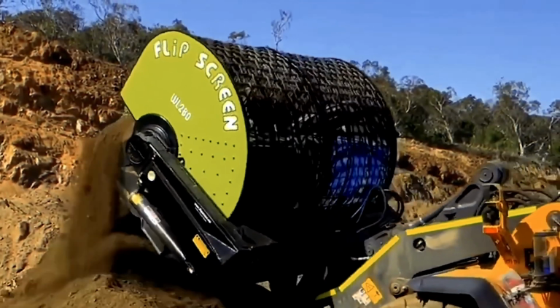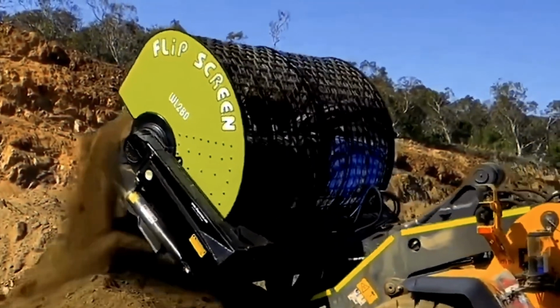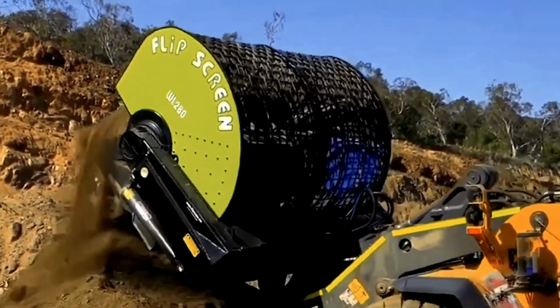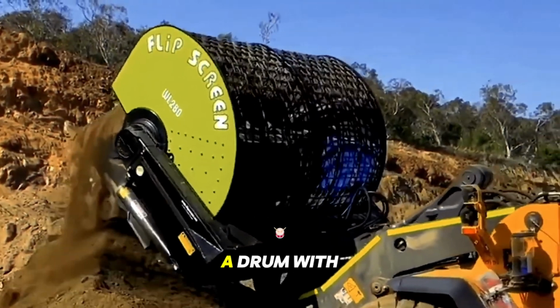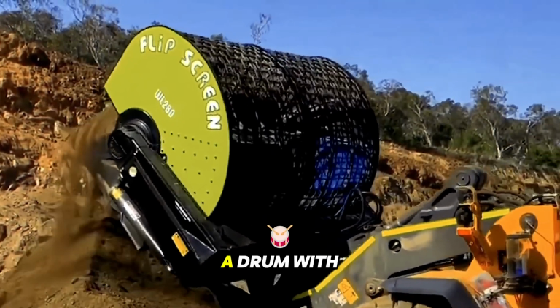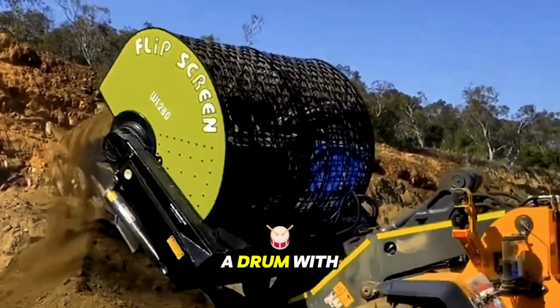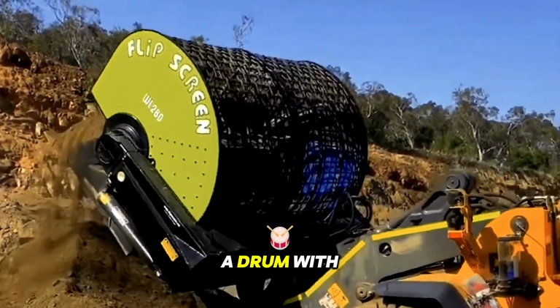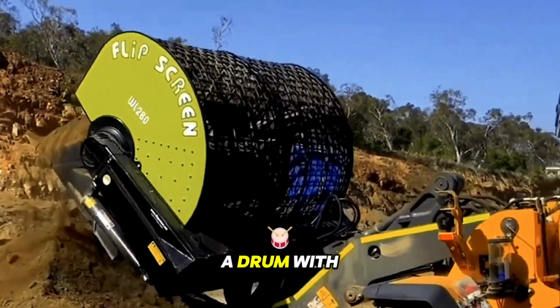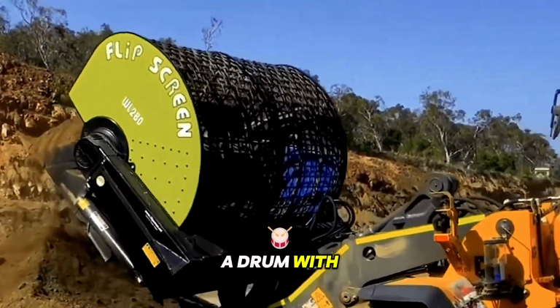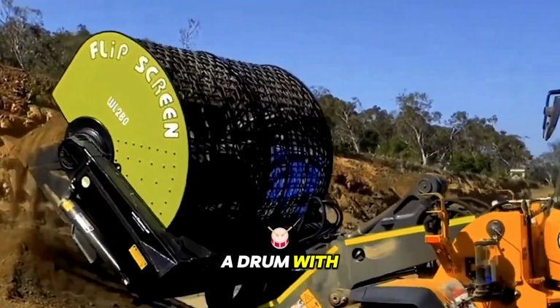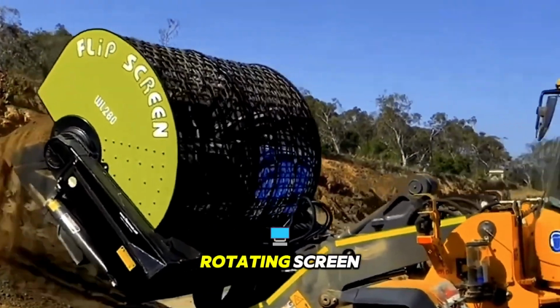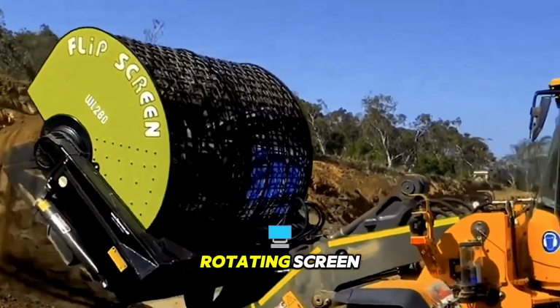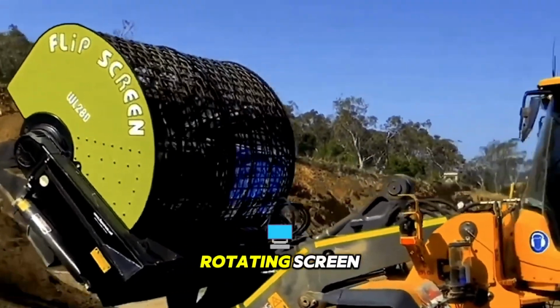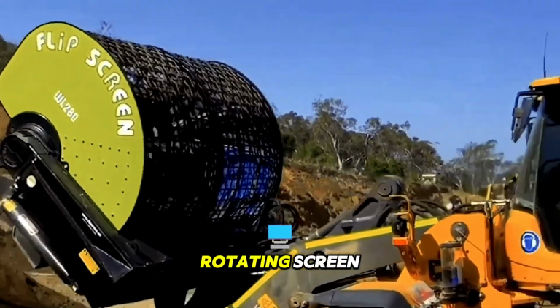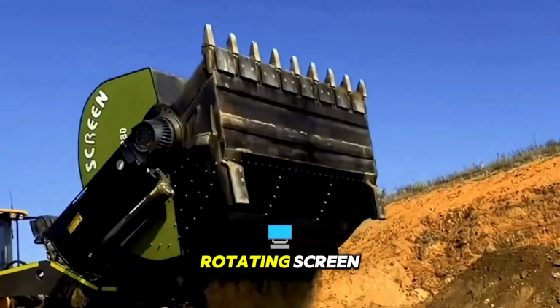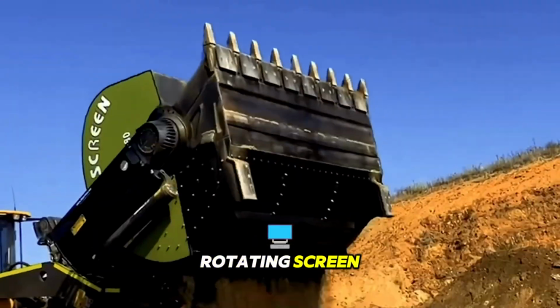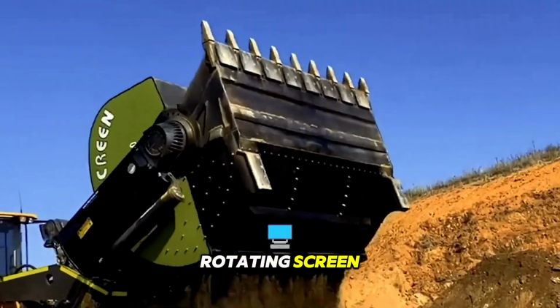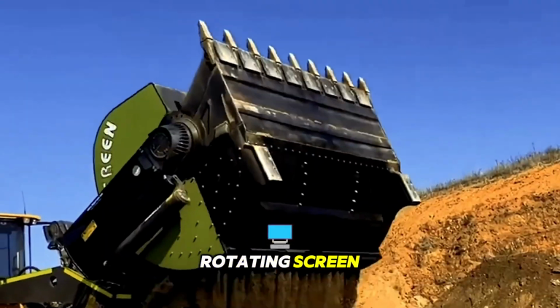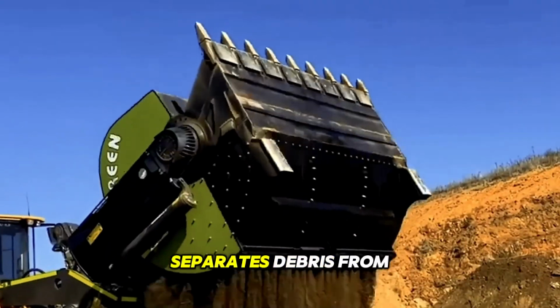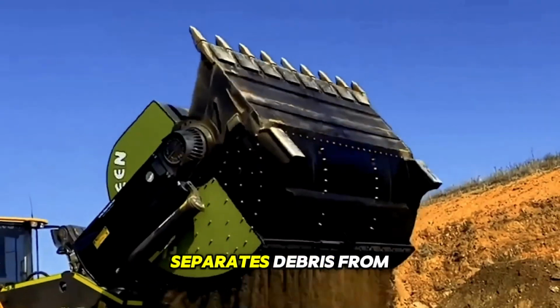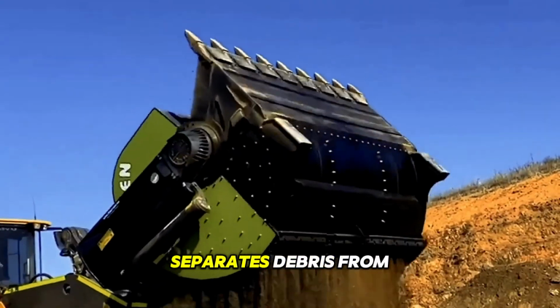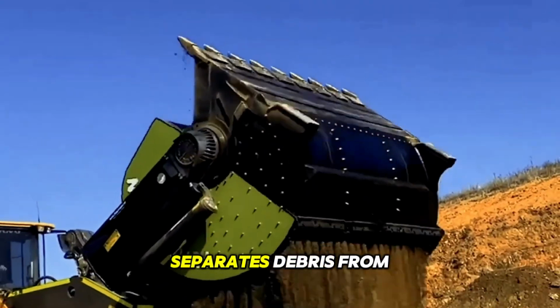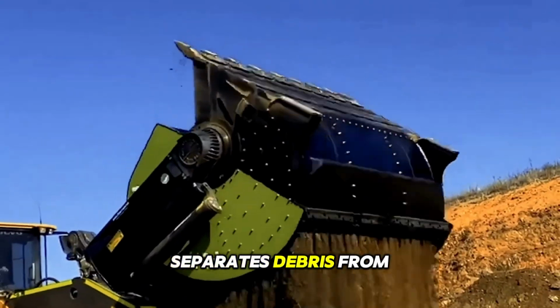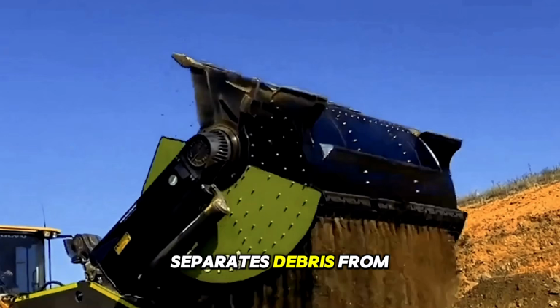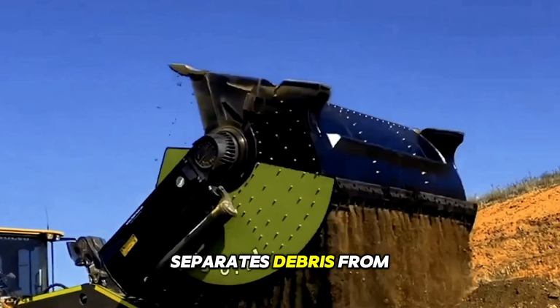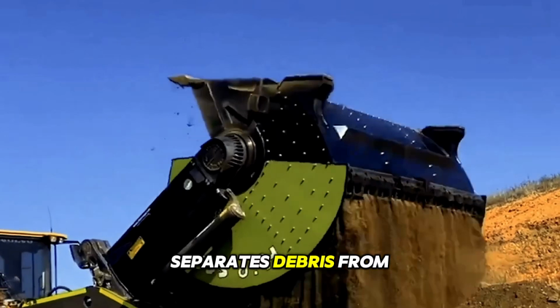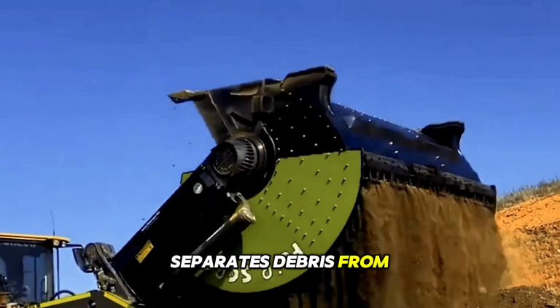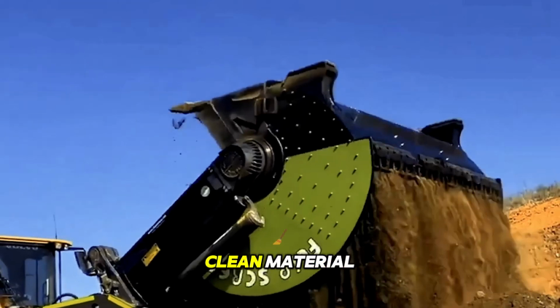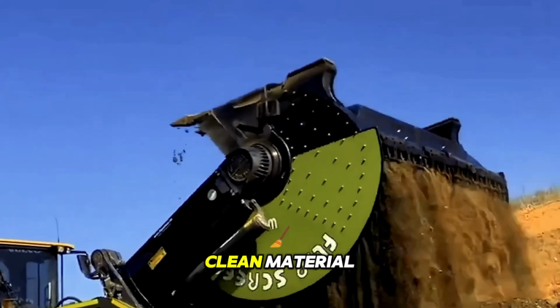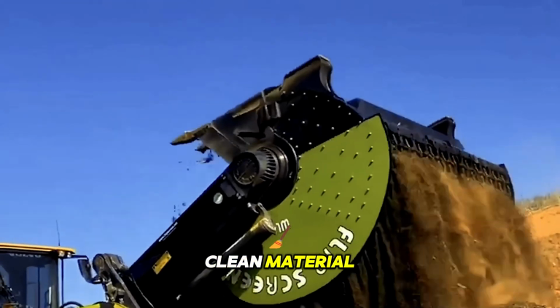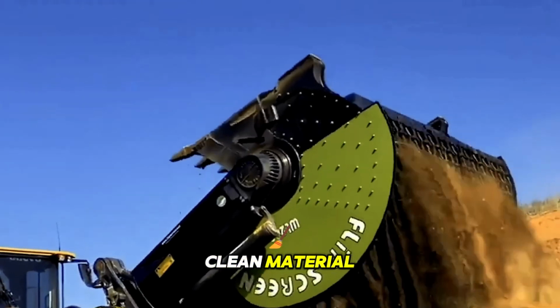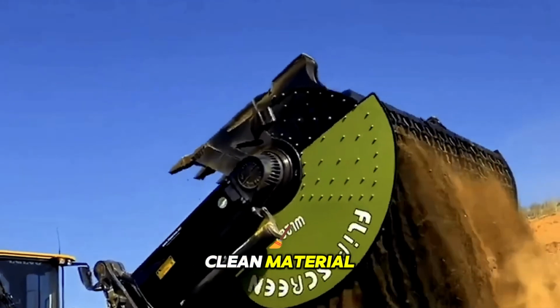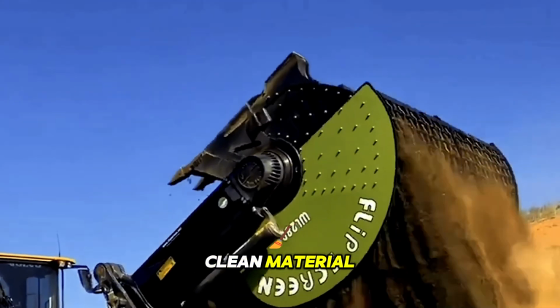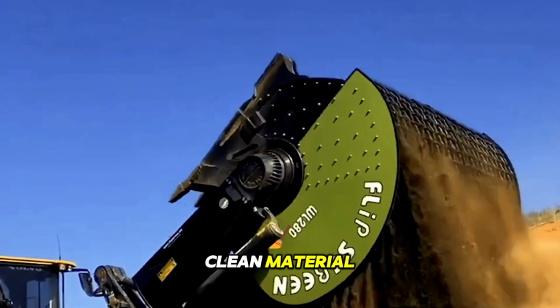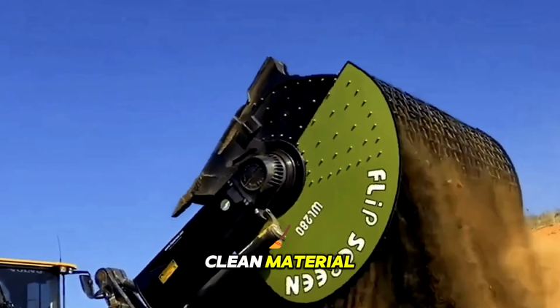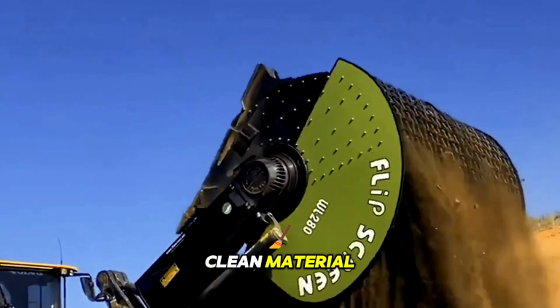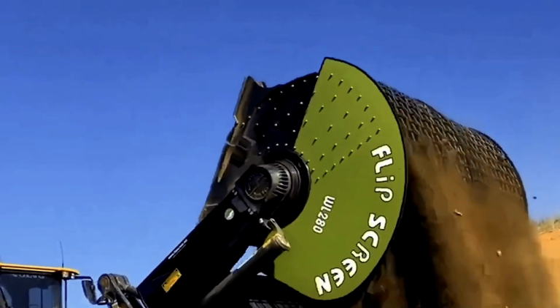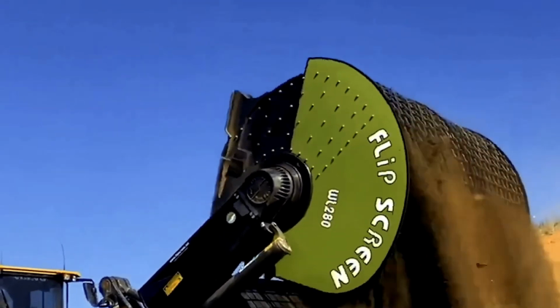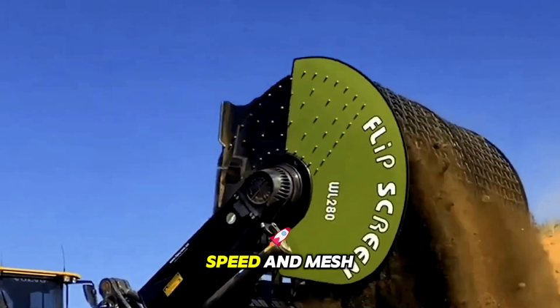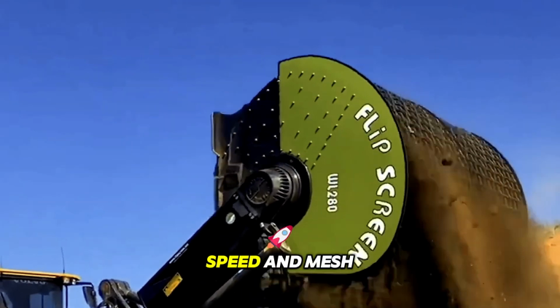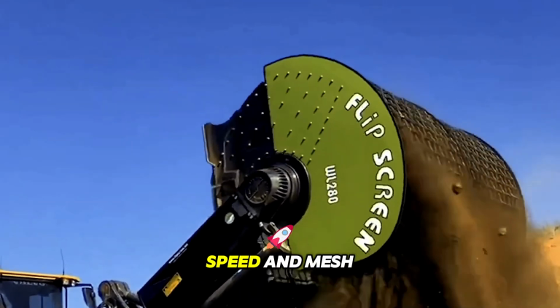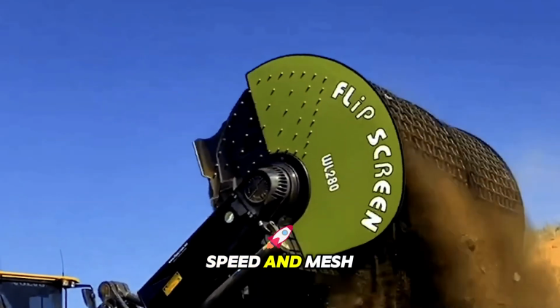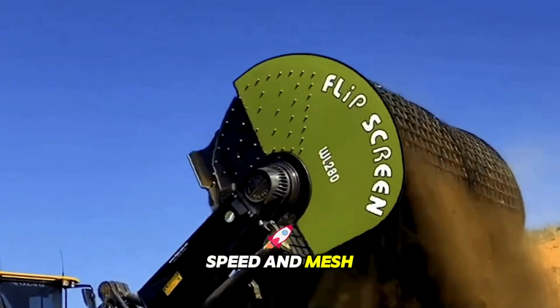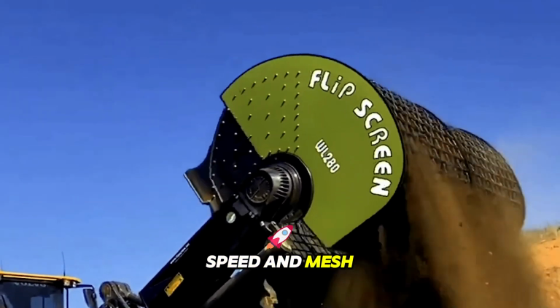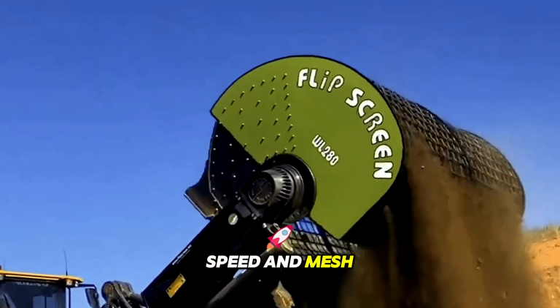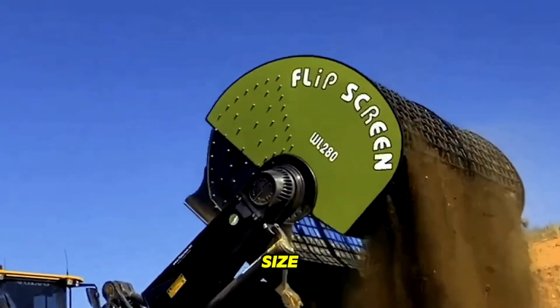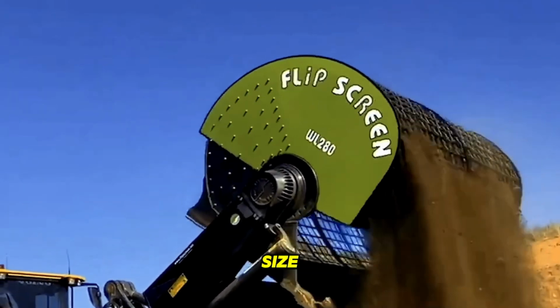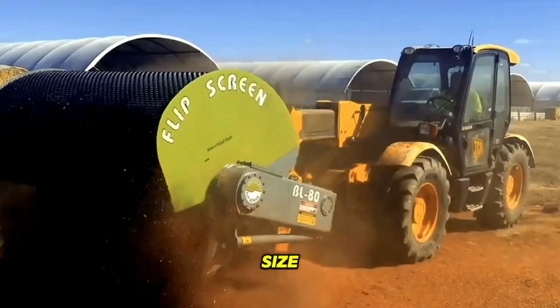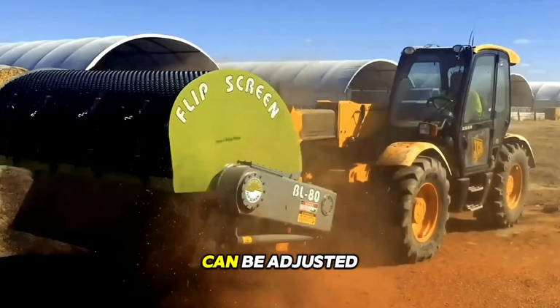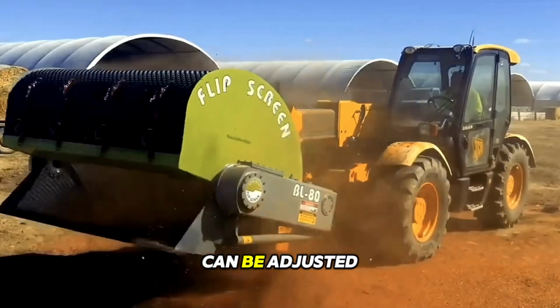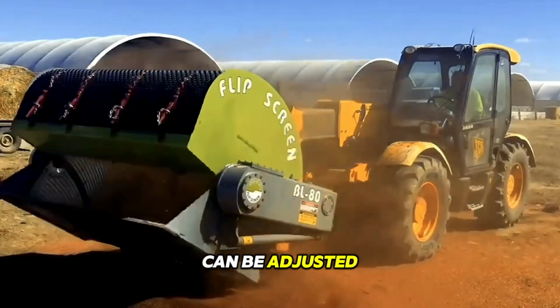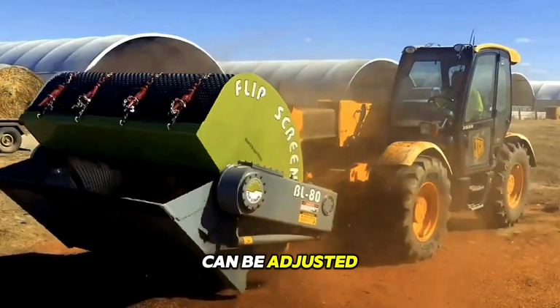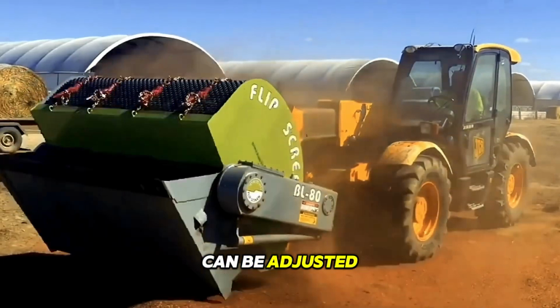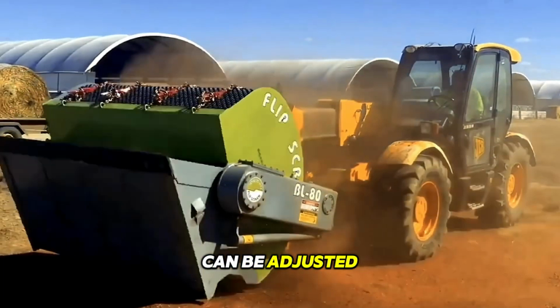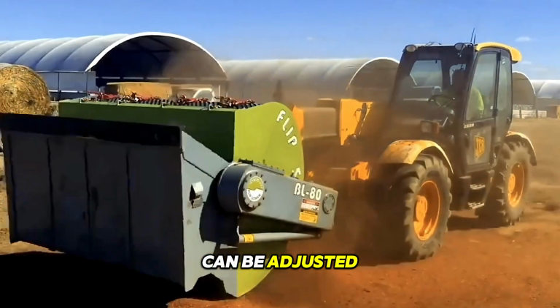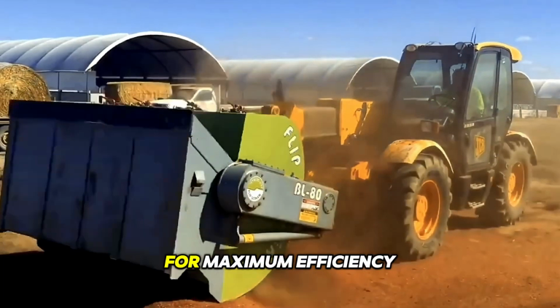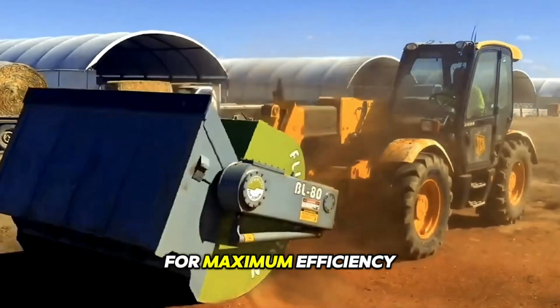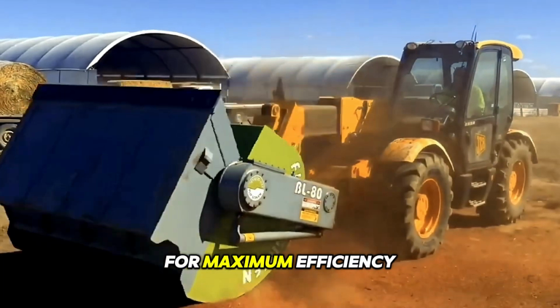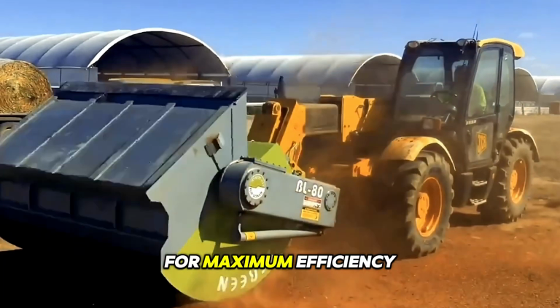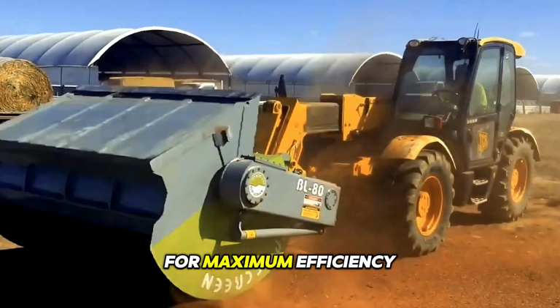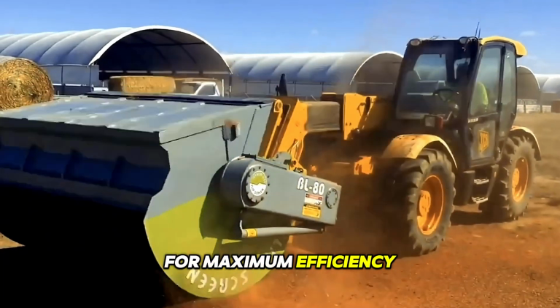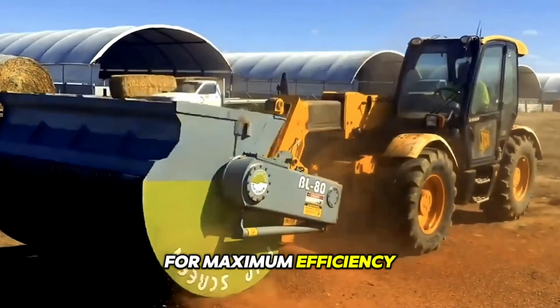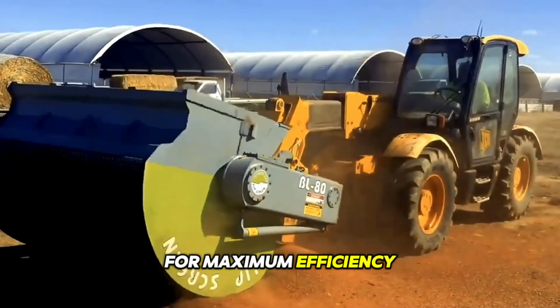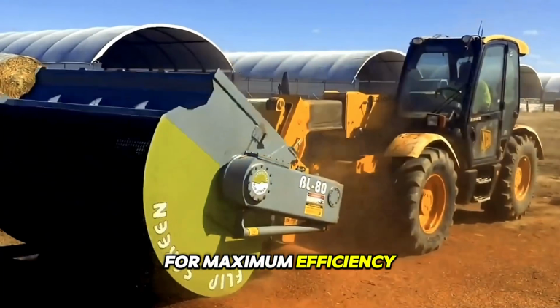A drum with rotating screens separates debris from clean material. Speed and mesh size can be adjusted for maximum efficiency.